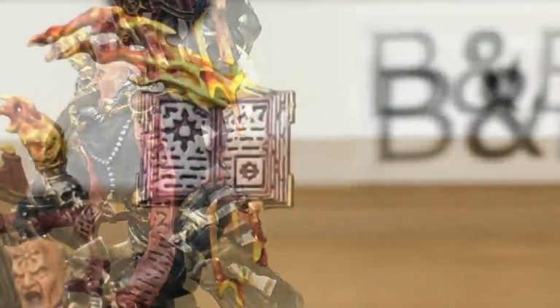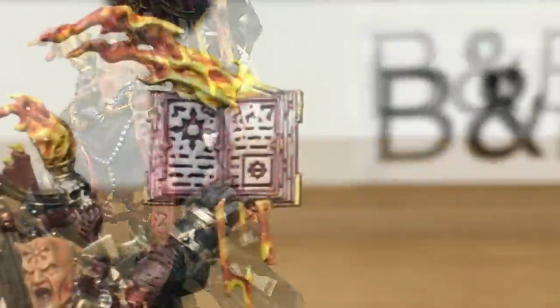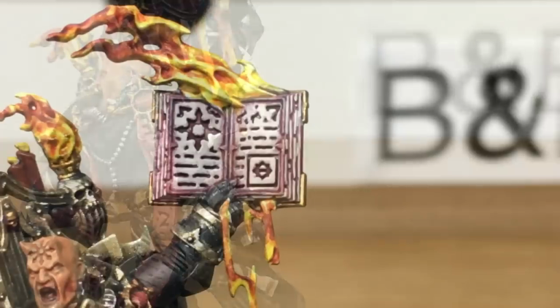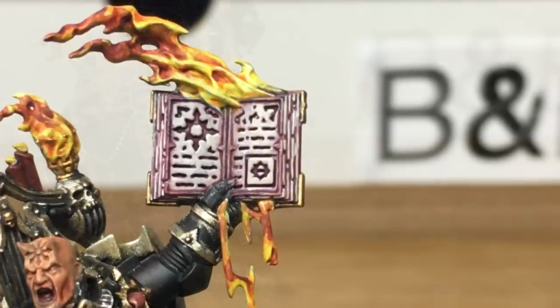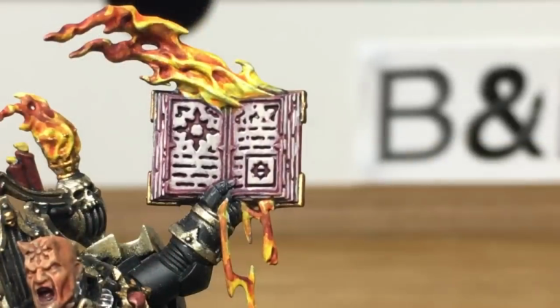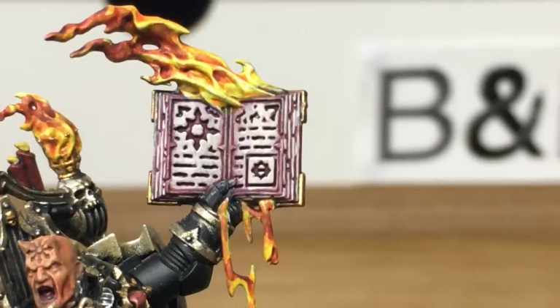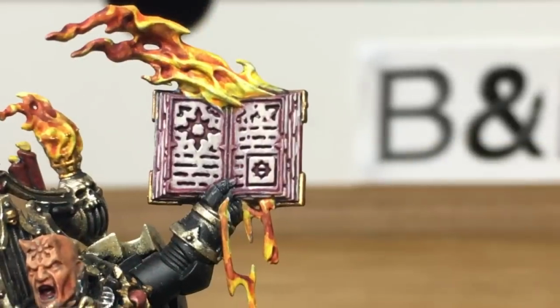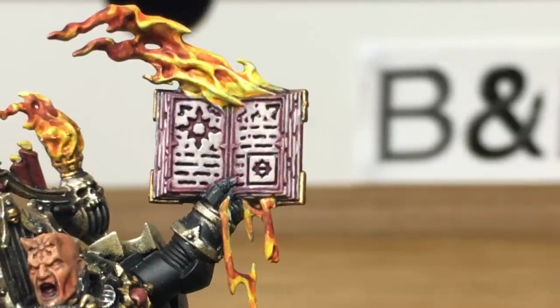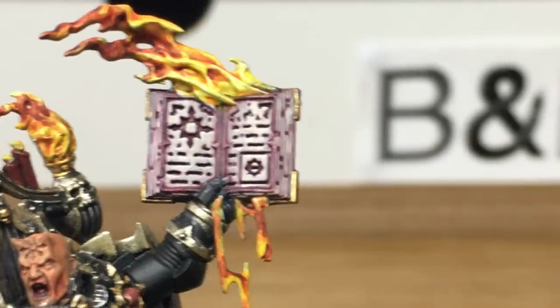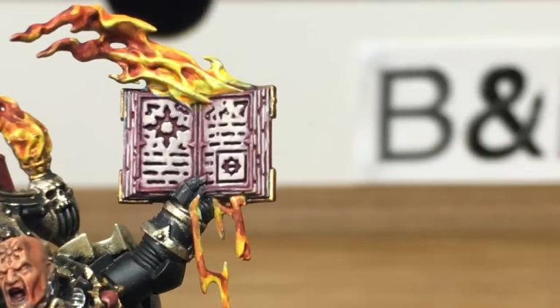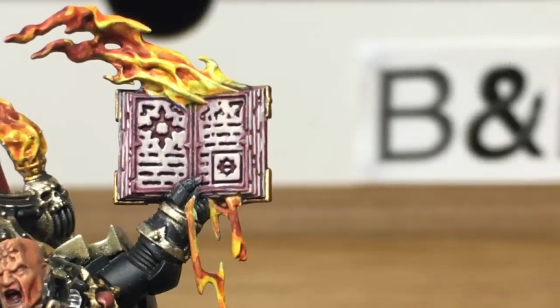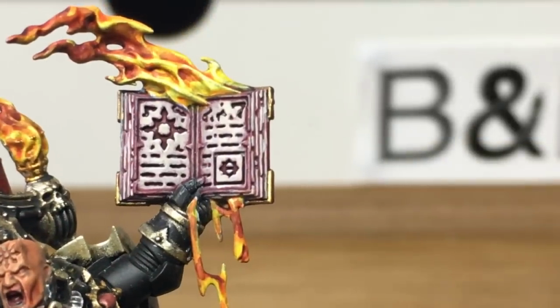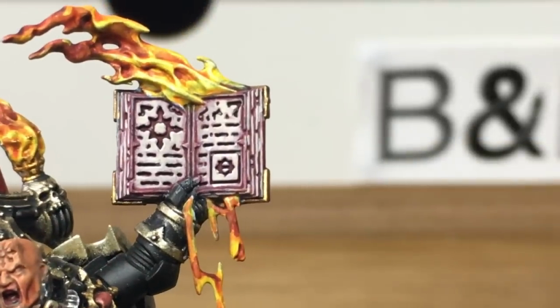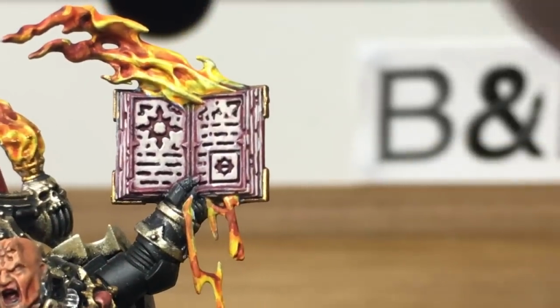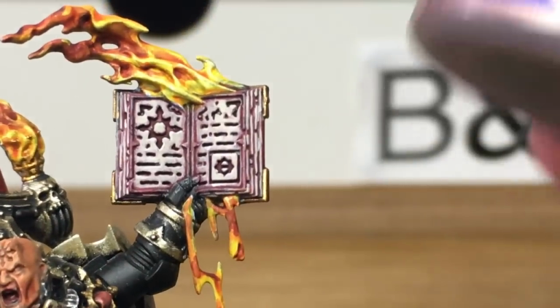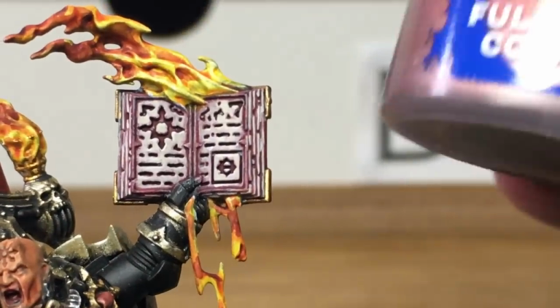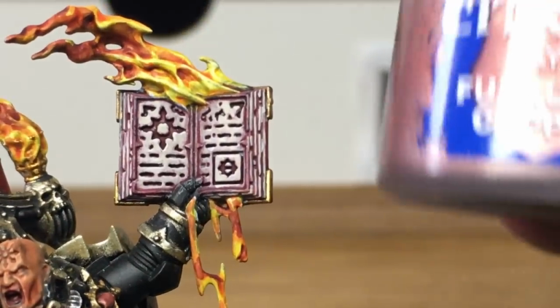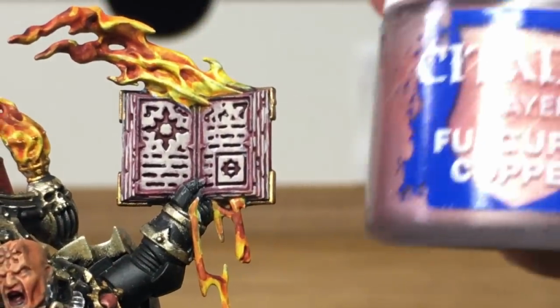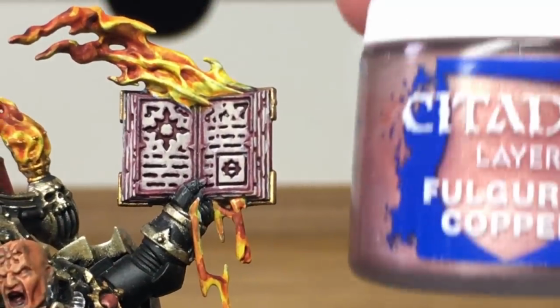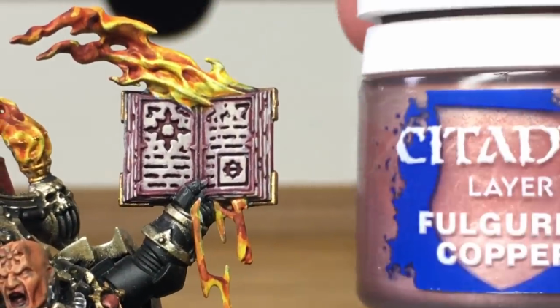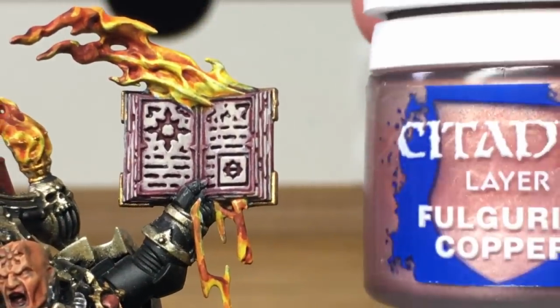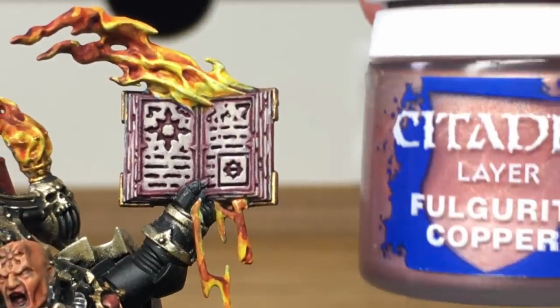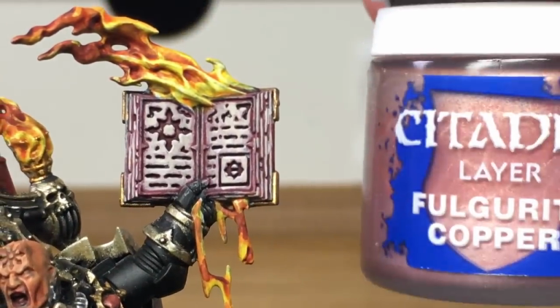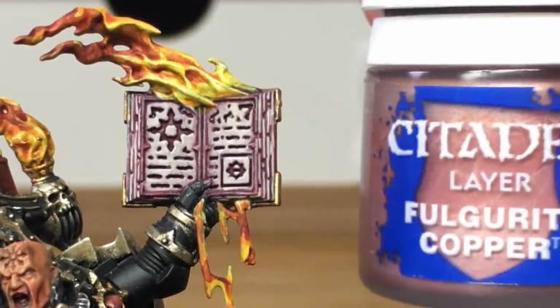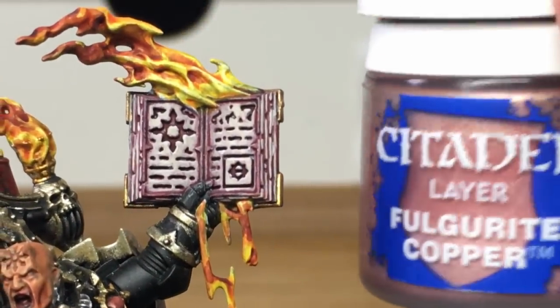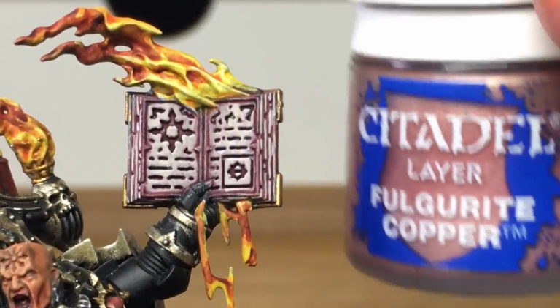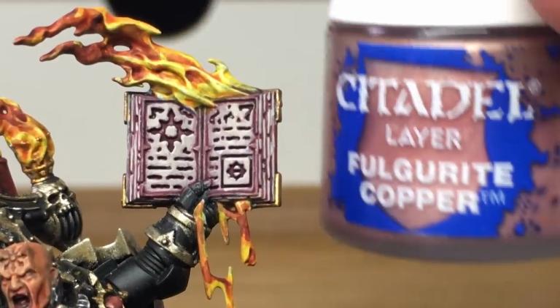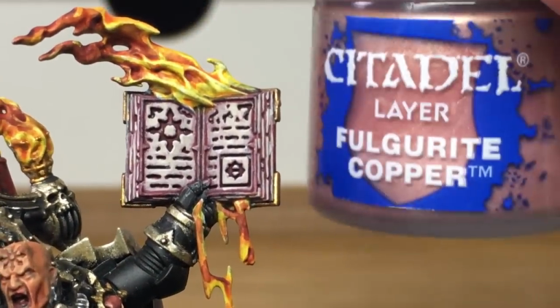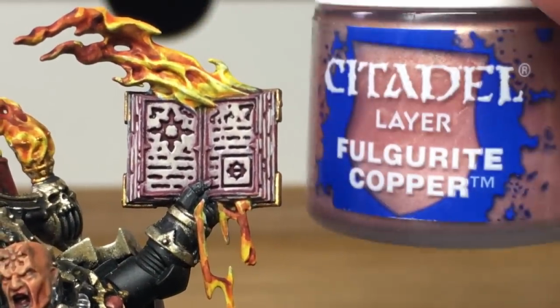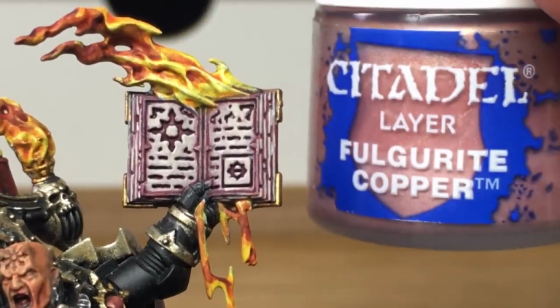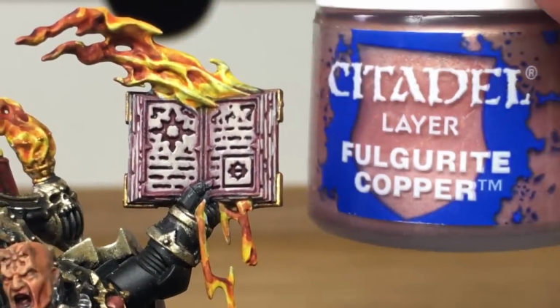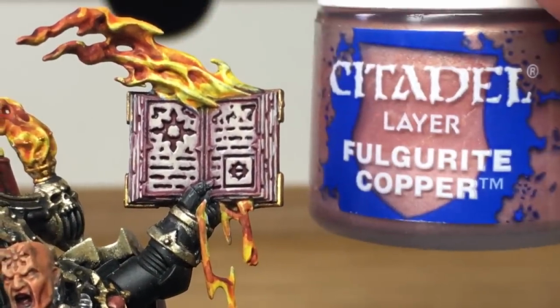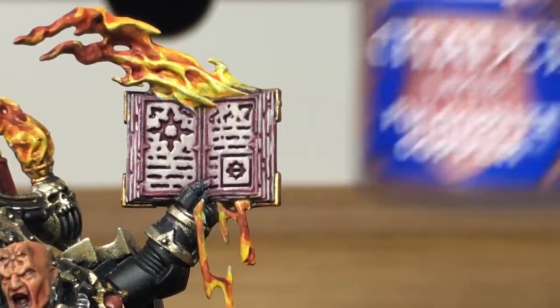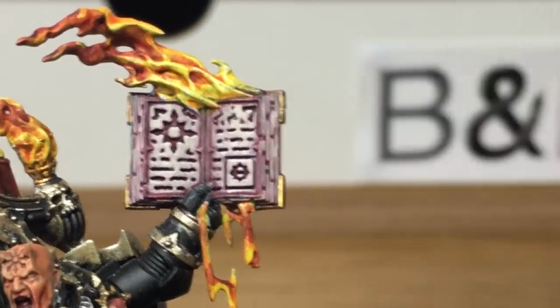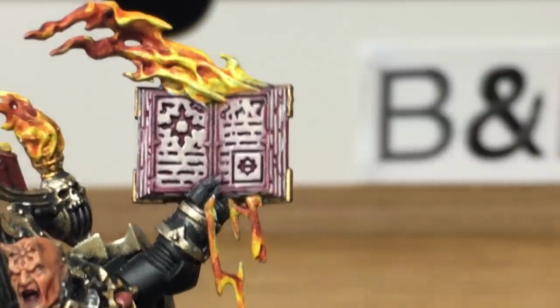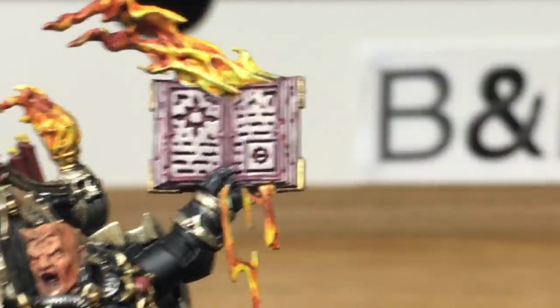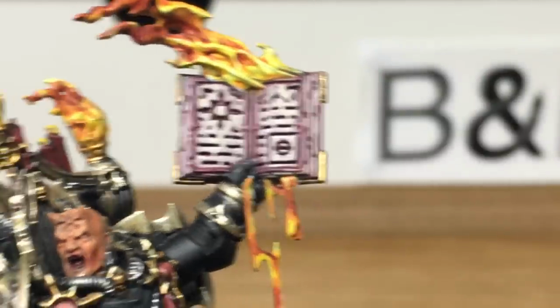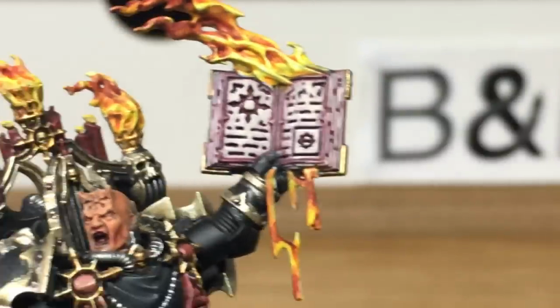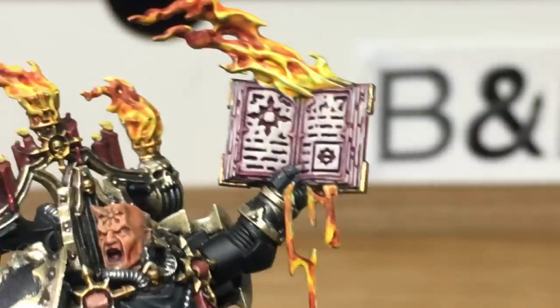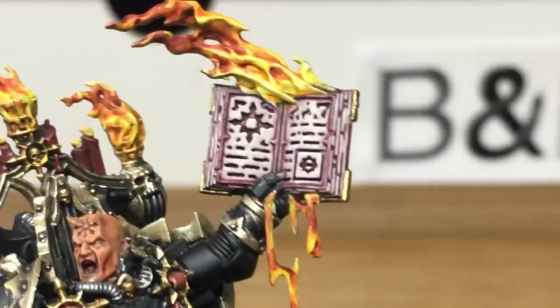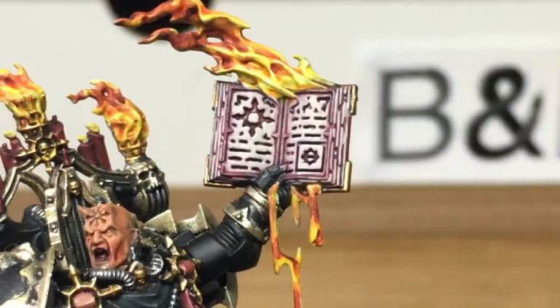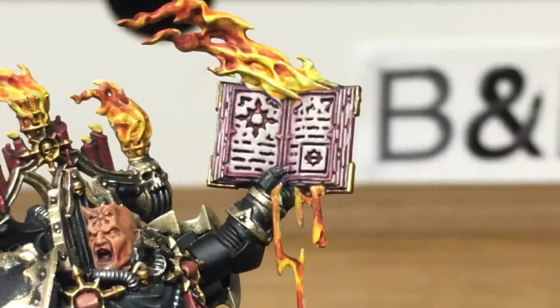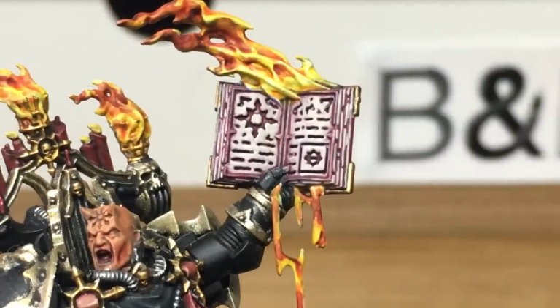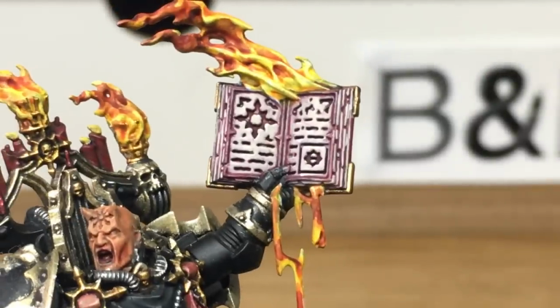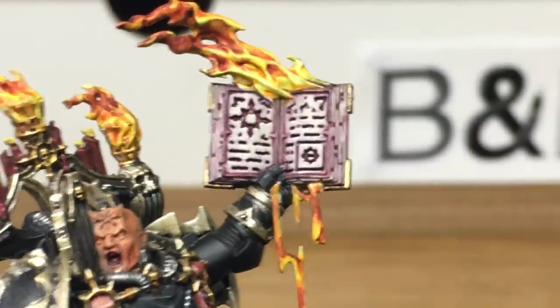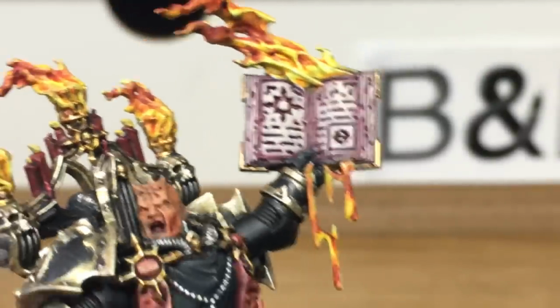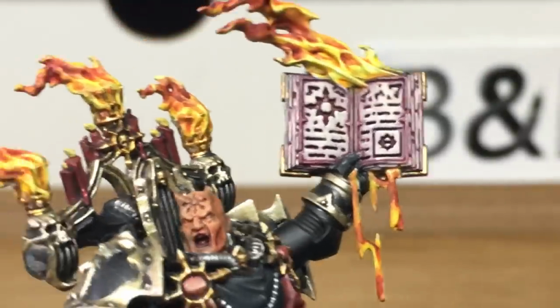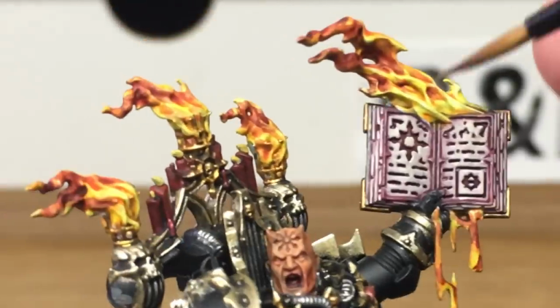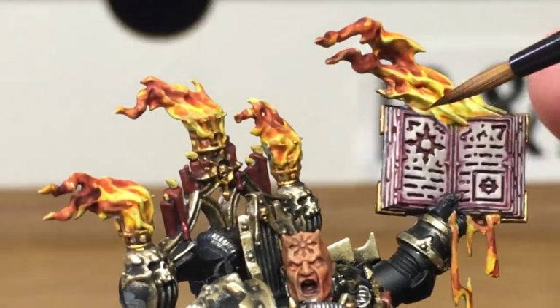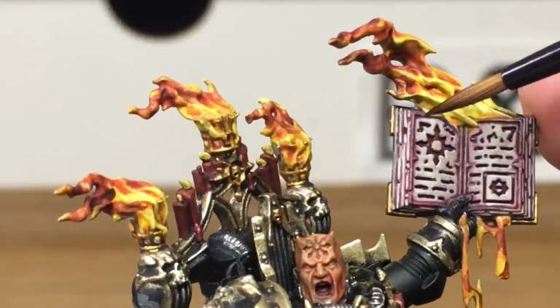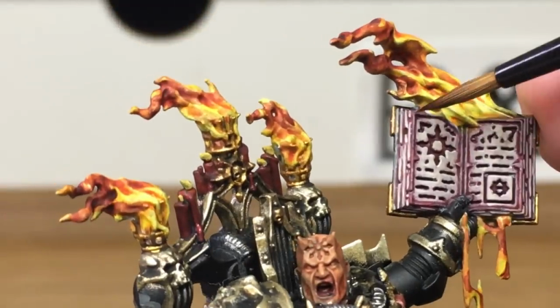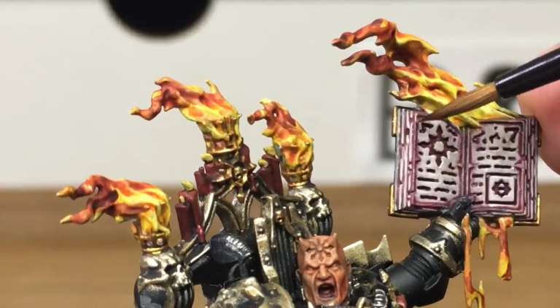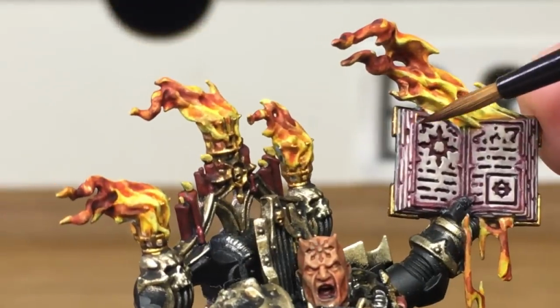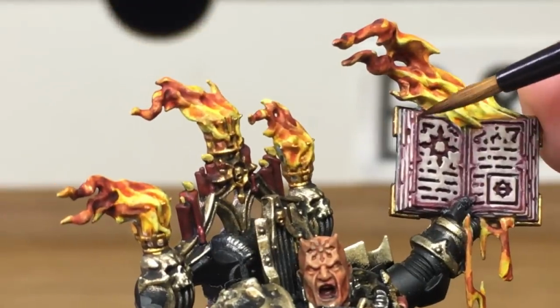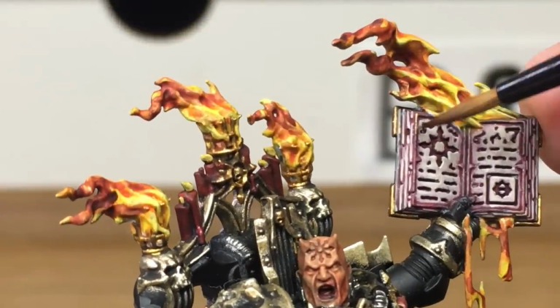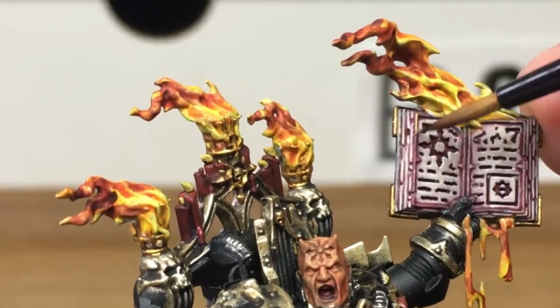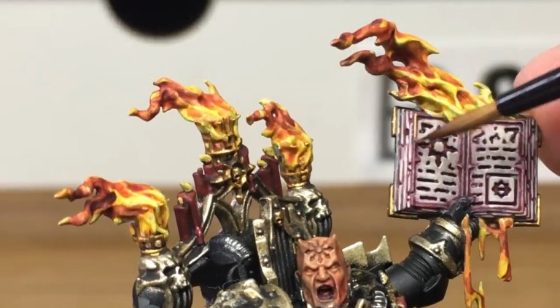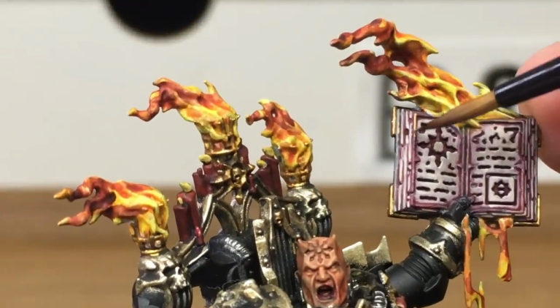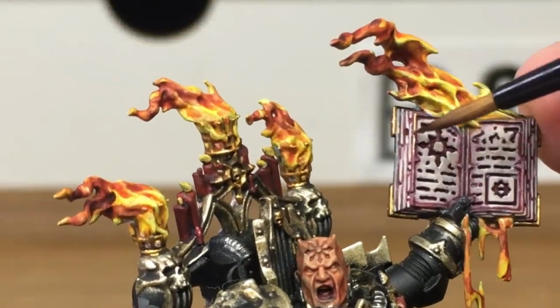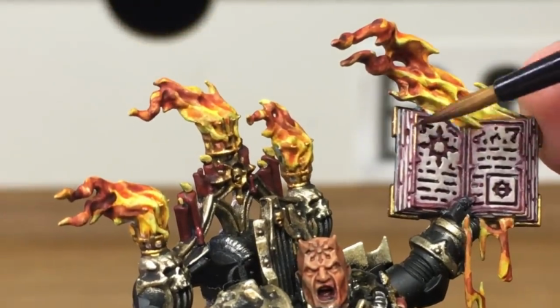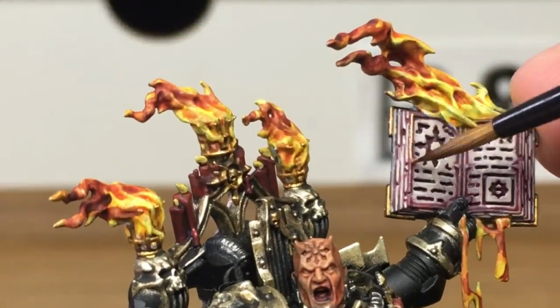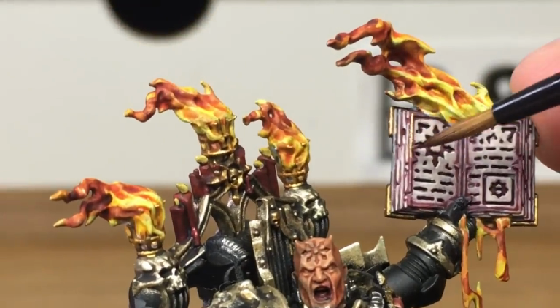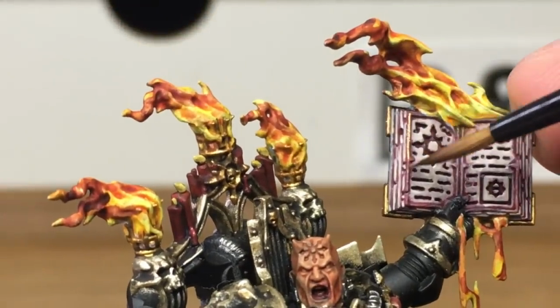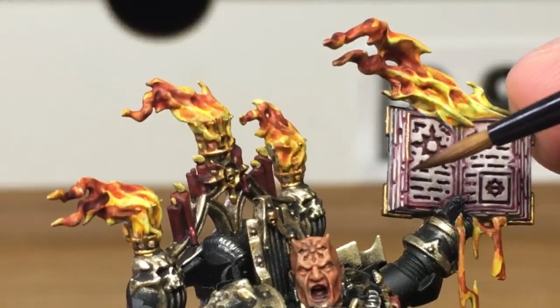Next up is Citadel Fulgurite Copper — we're just going to use this on the little ridge that runs around the inside of the book.